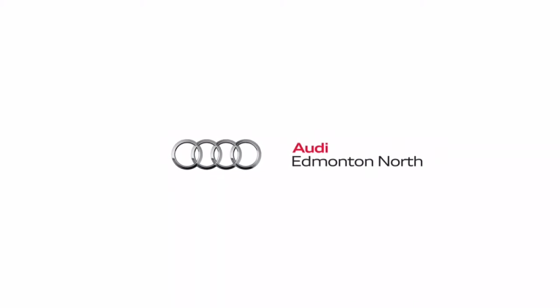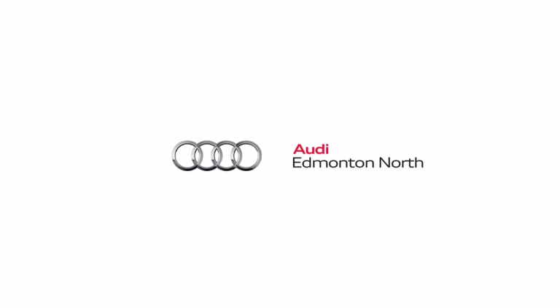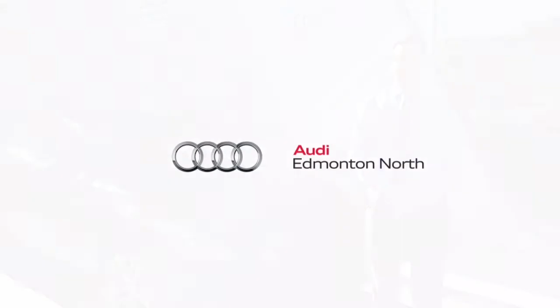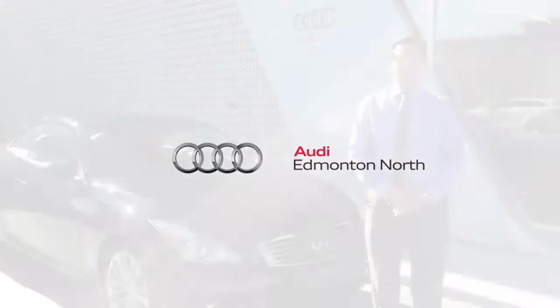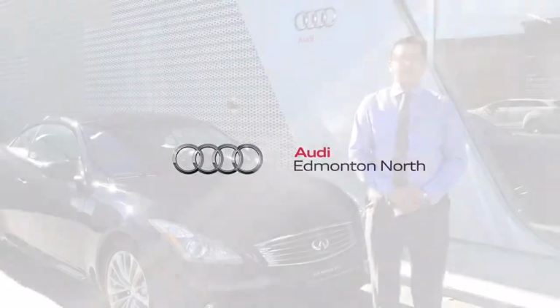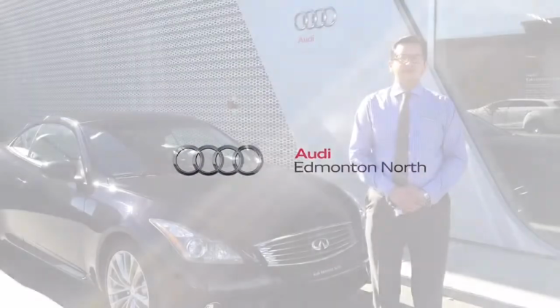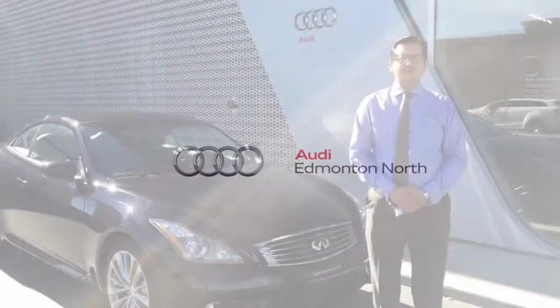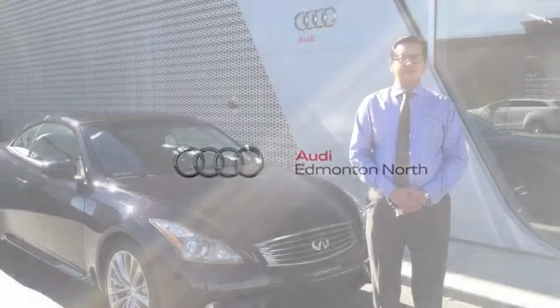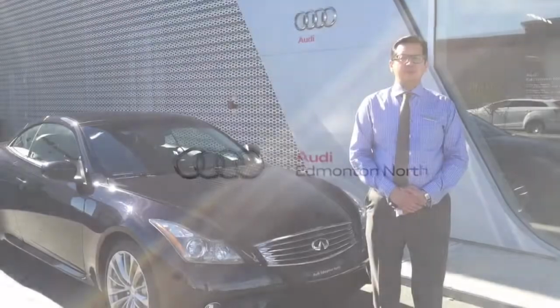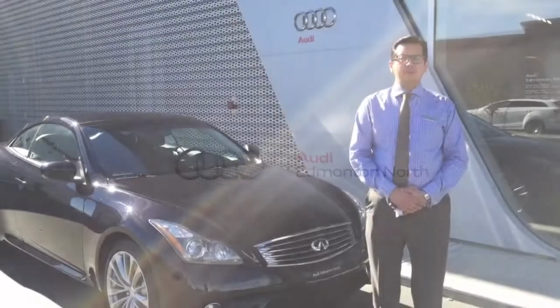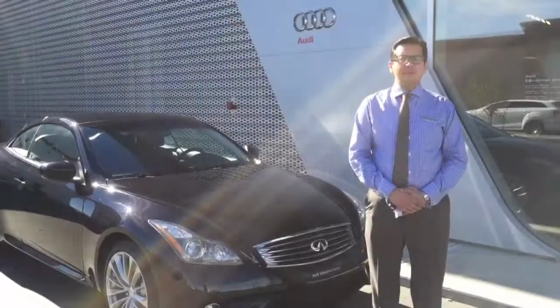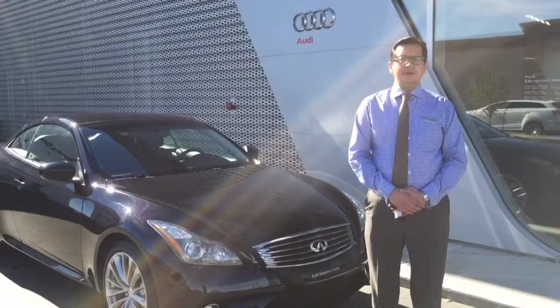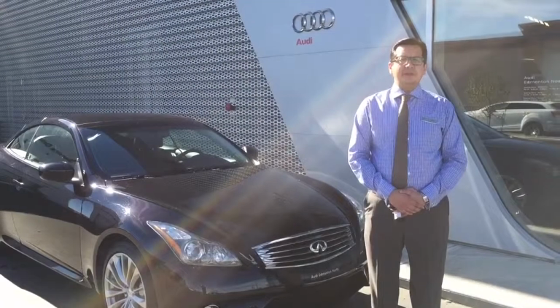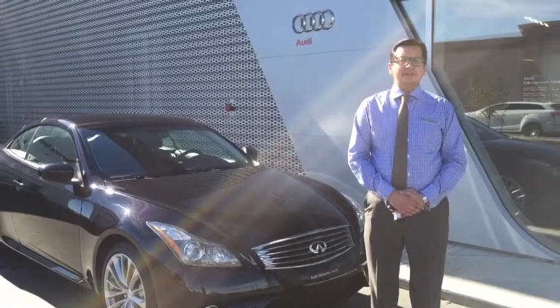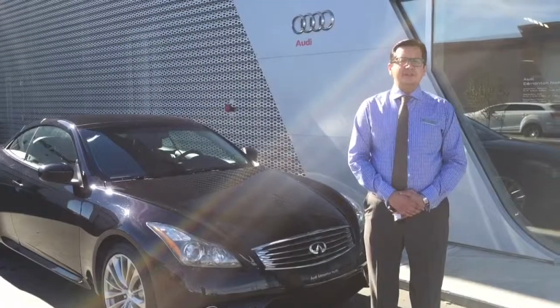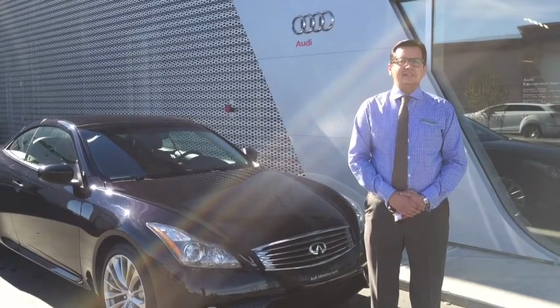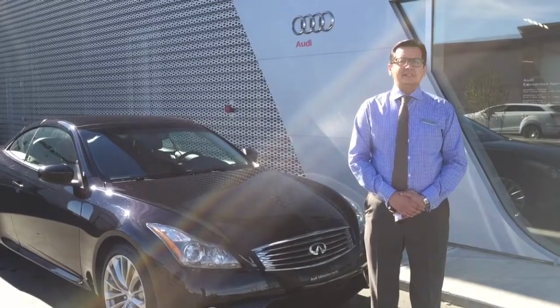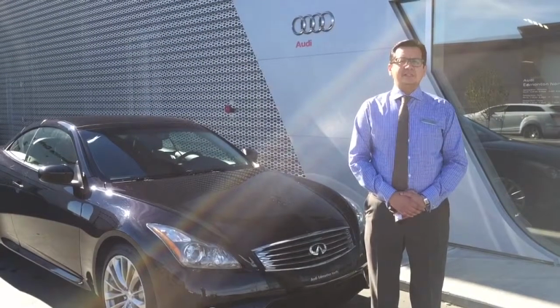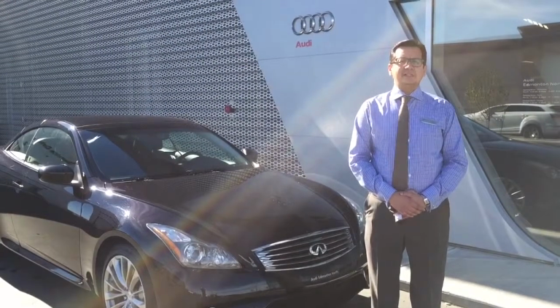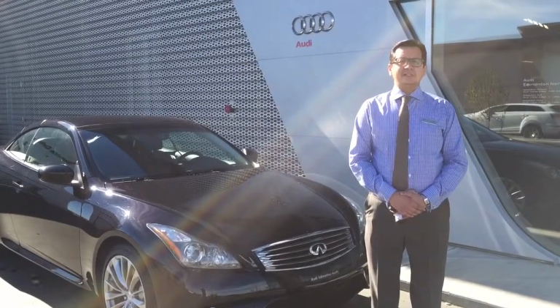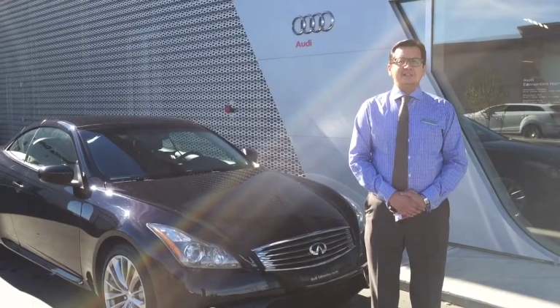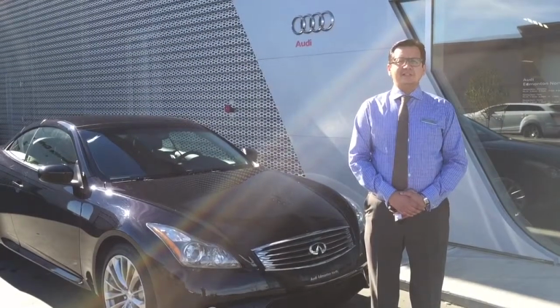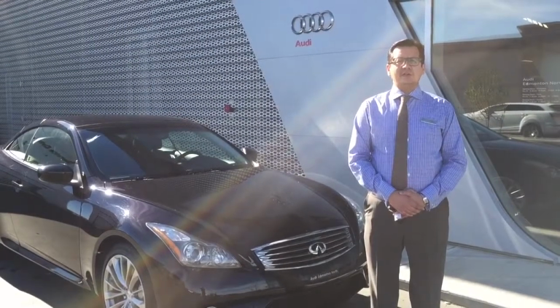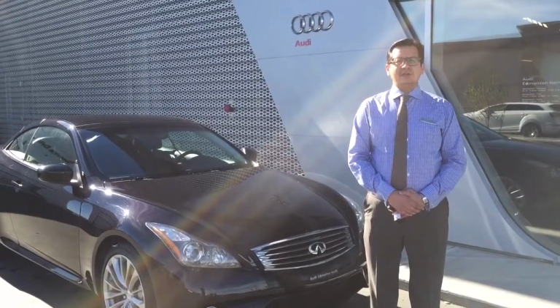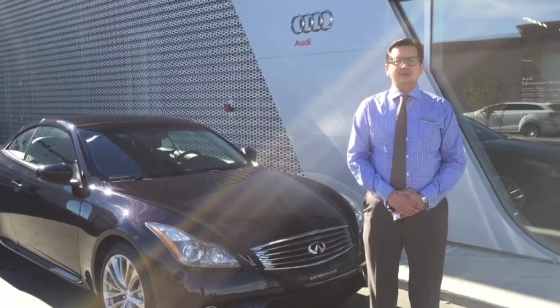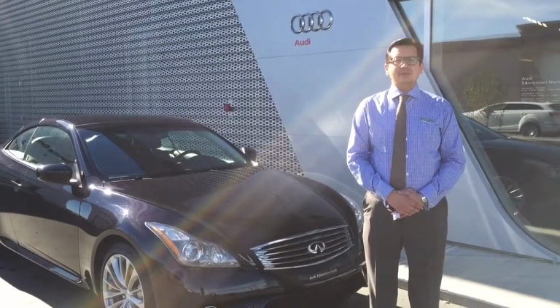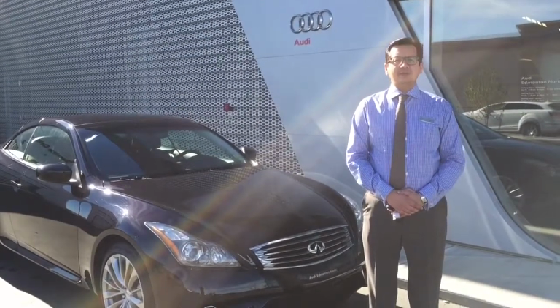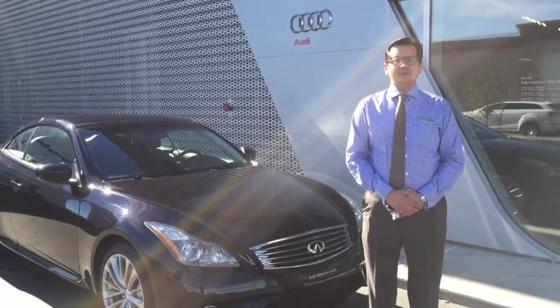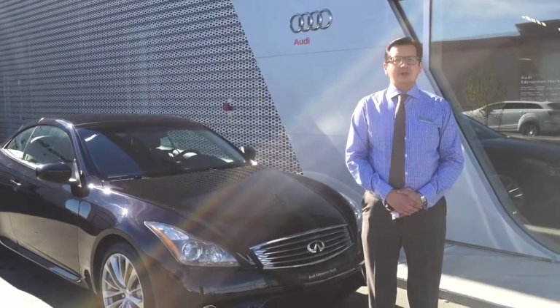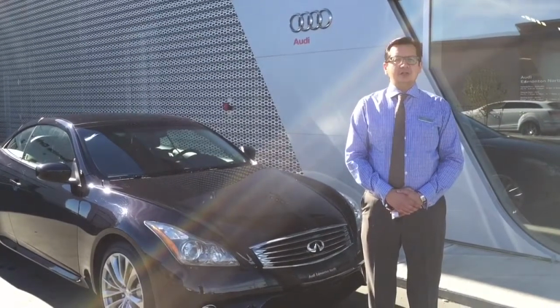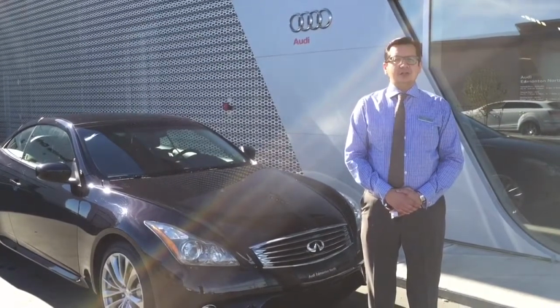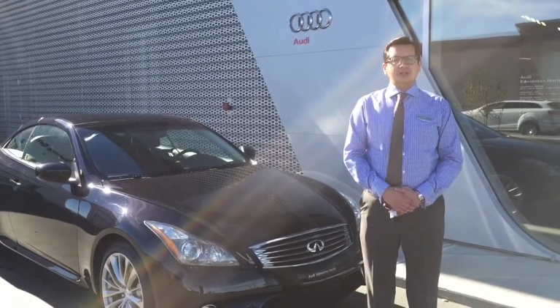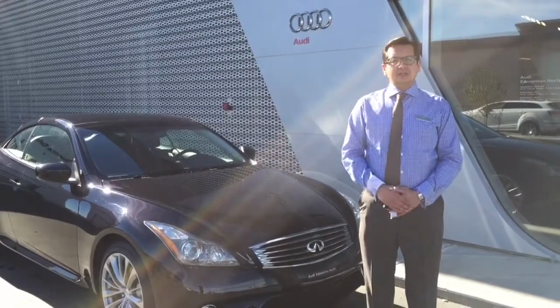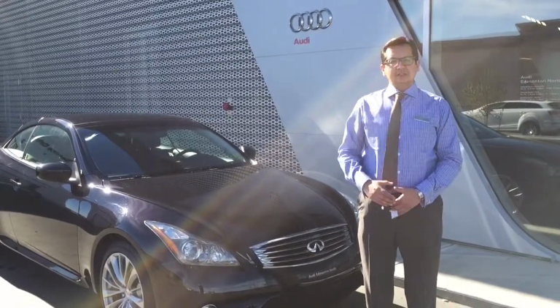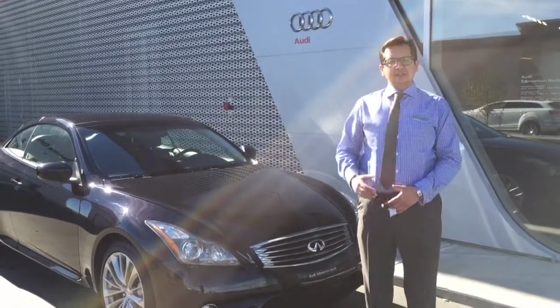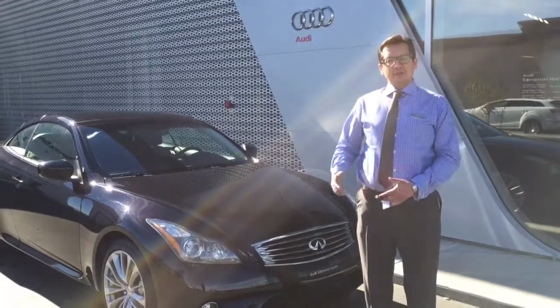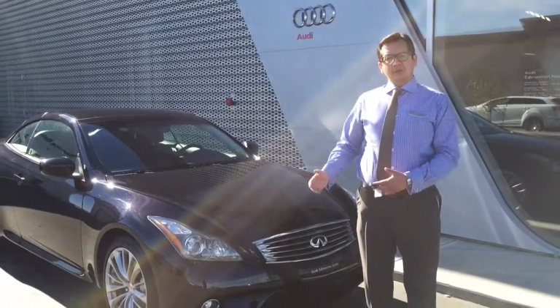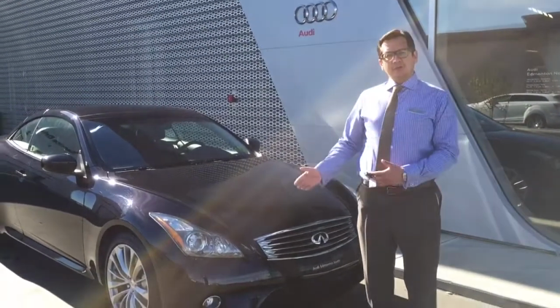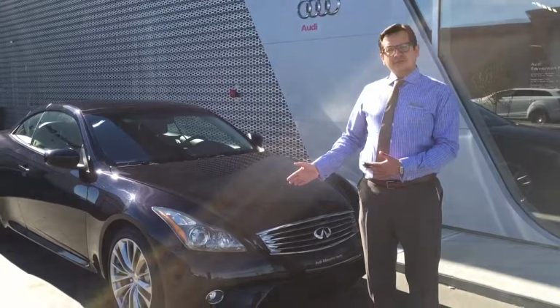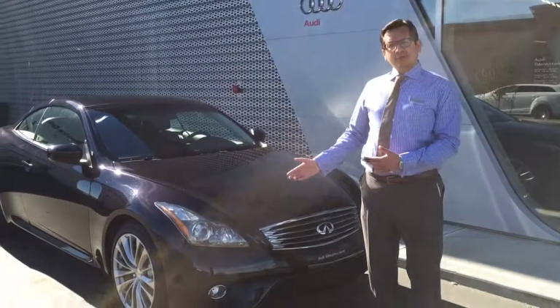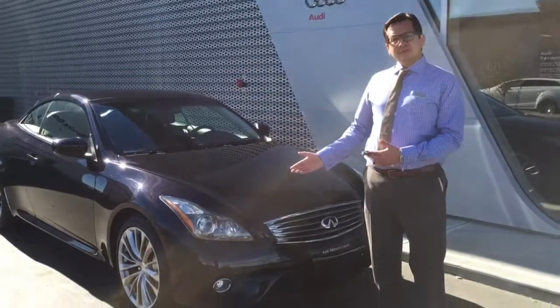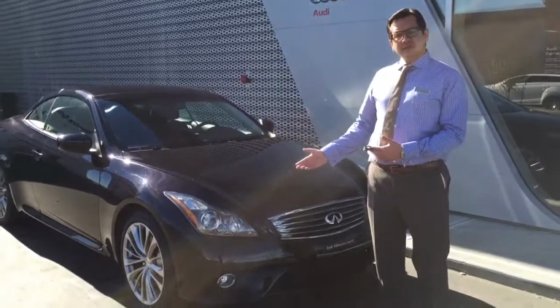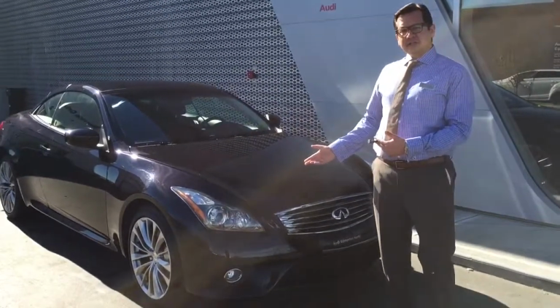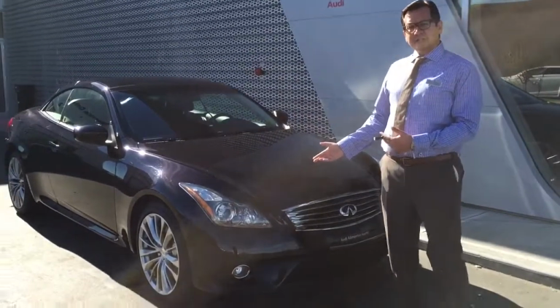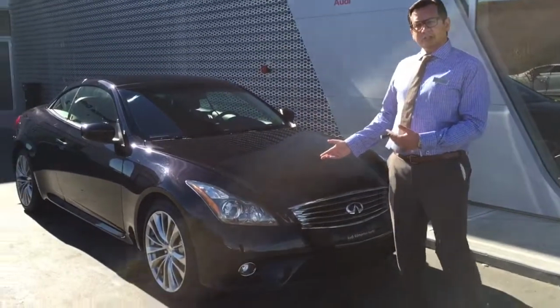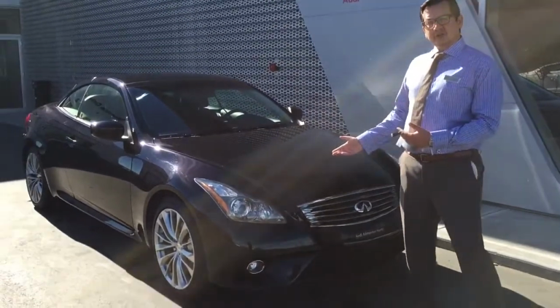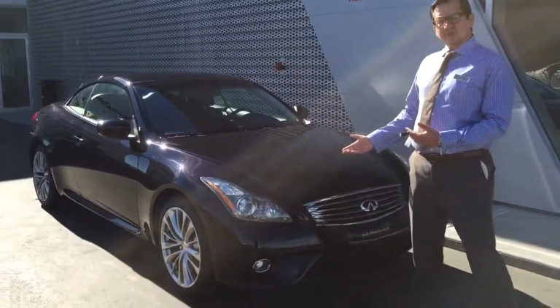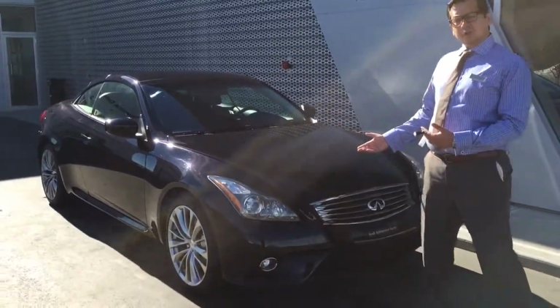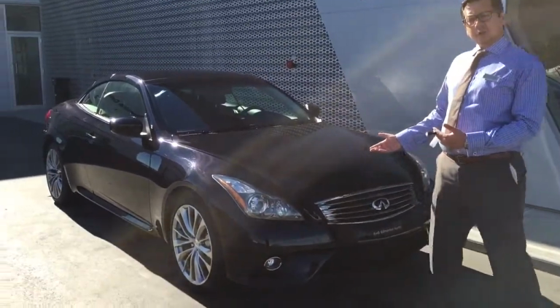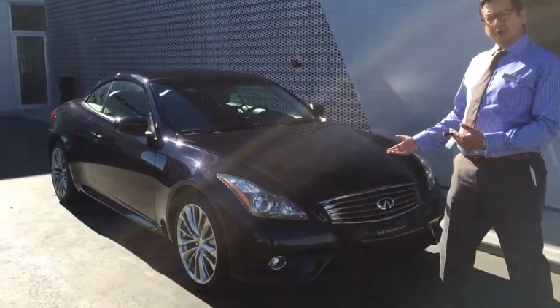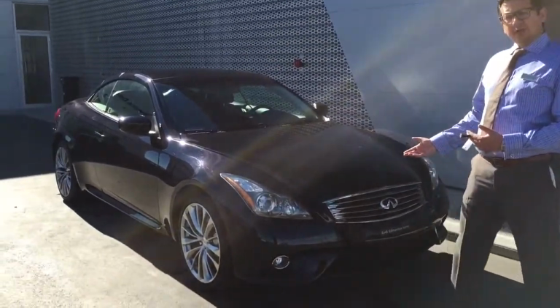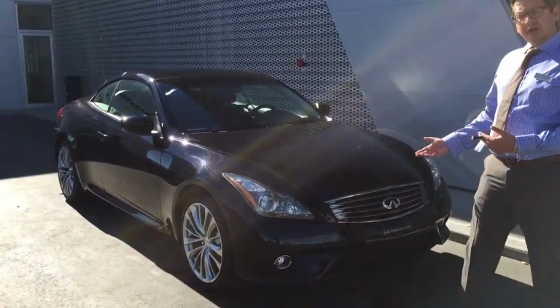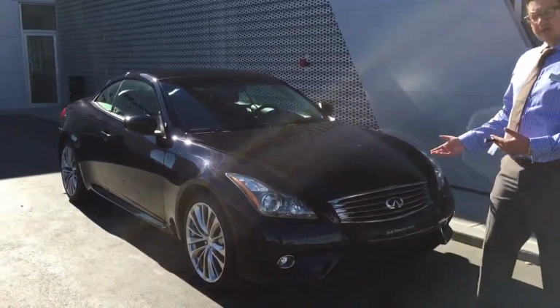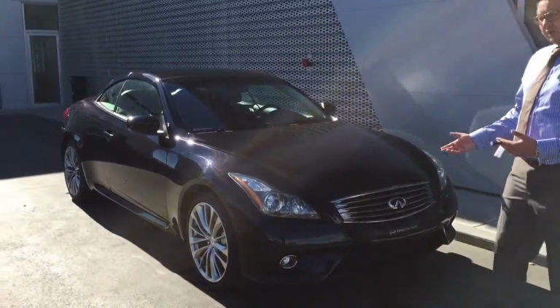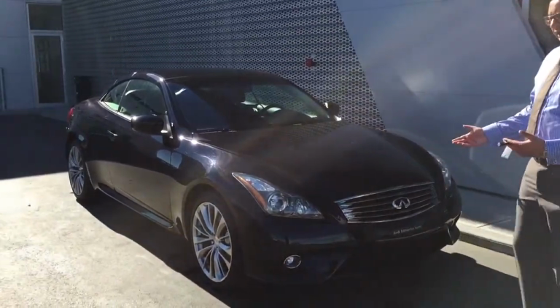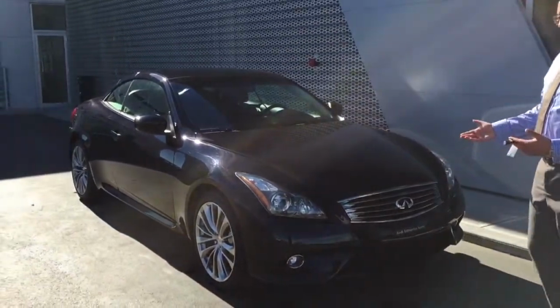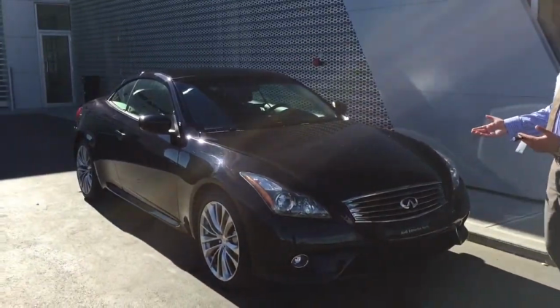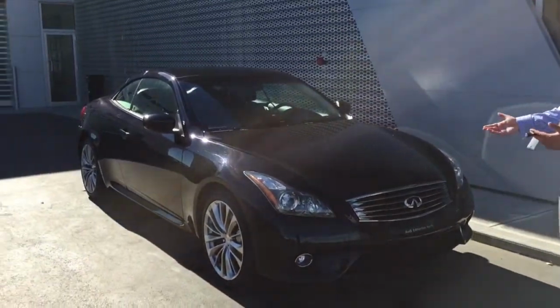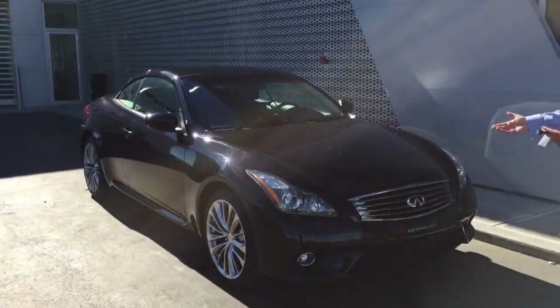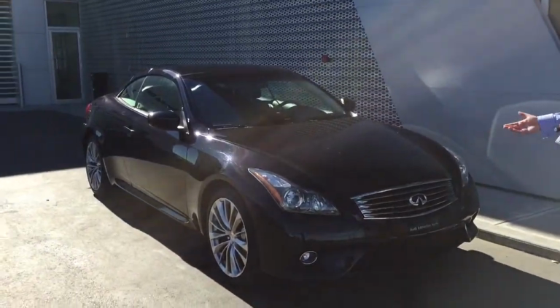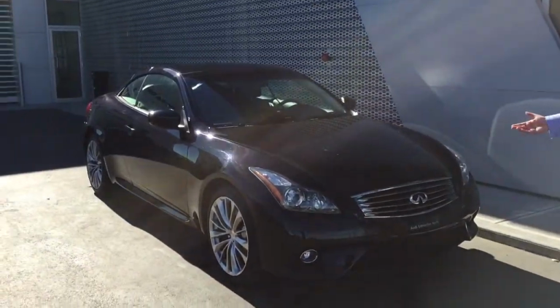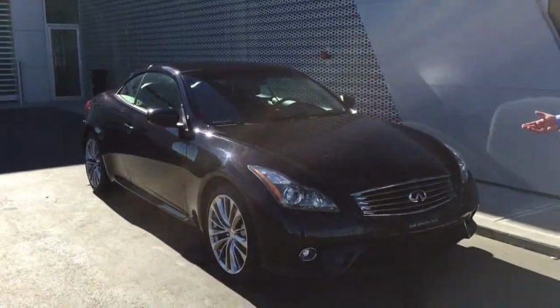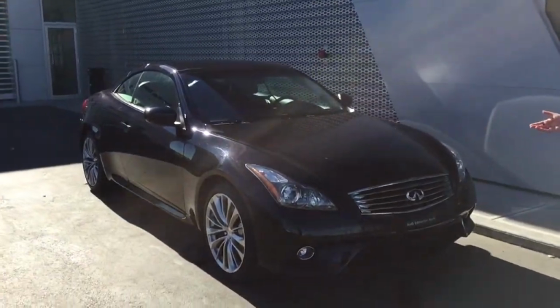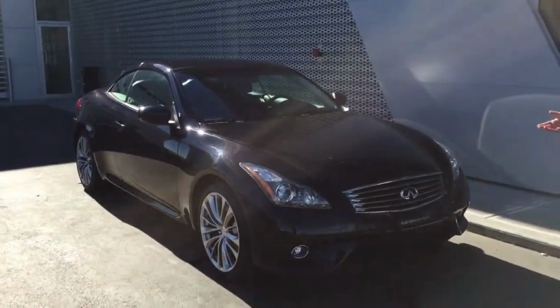My name is Farooq Mehman. I am Sales Specialist at Audi Edmonton North. This is the beautiful Infiniti that you have inquired about. Let me show you the car.